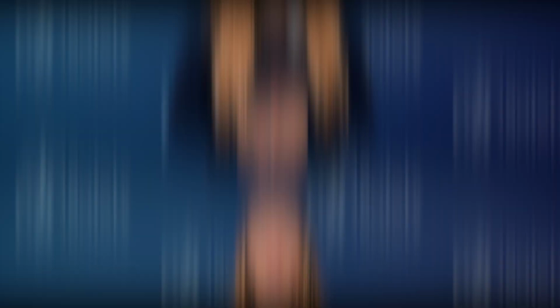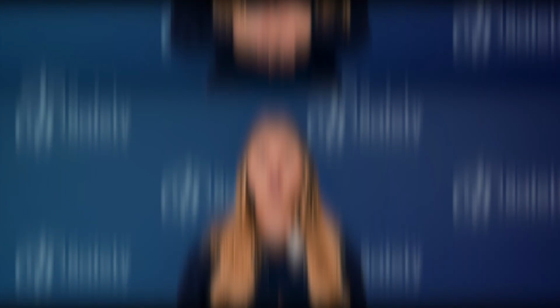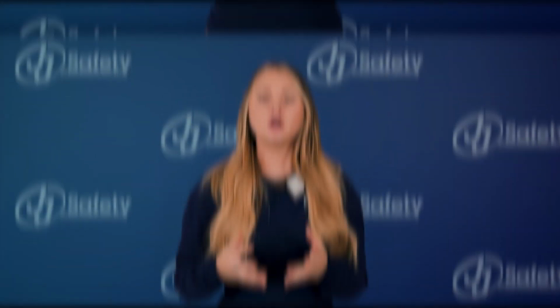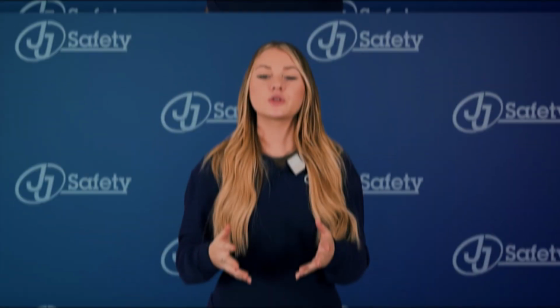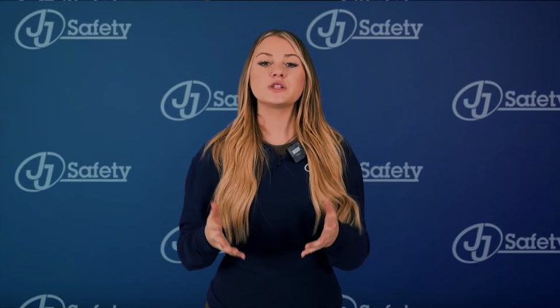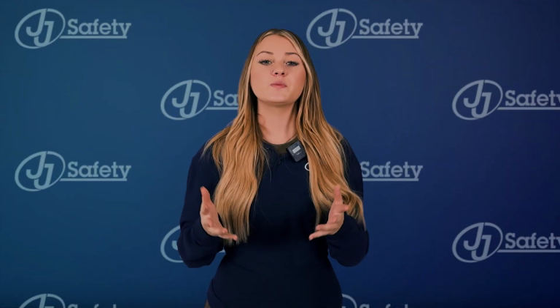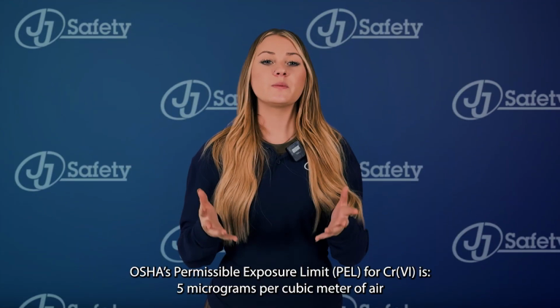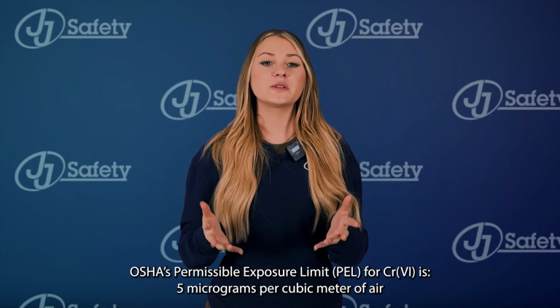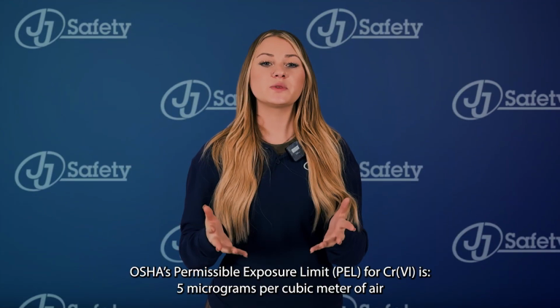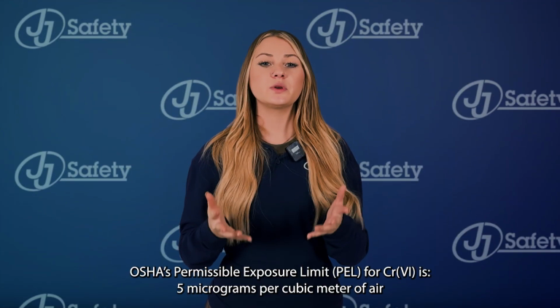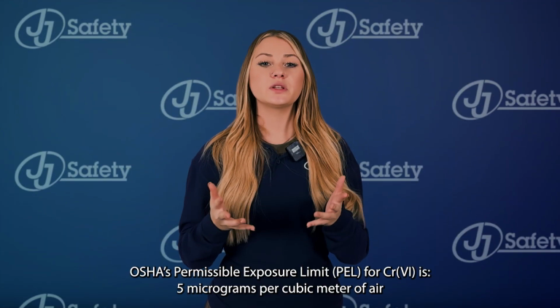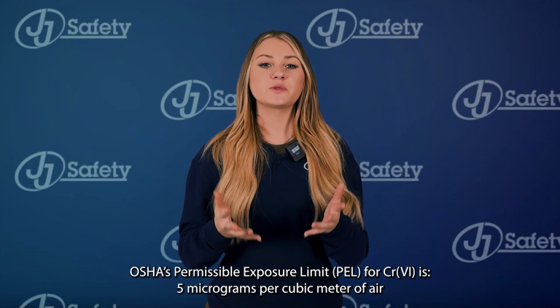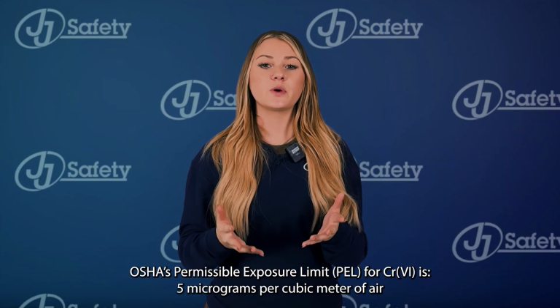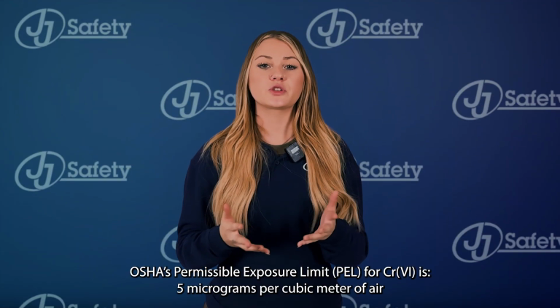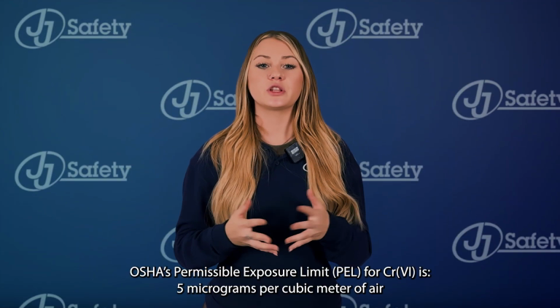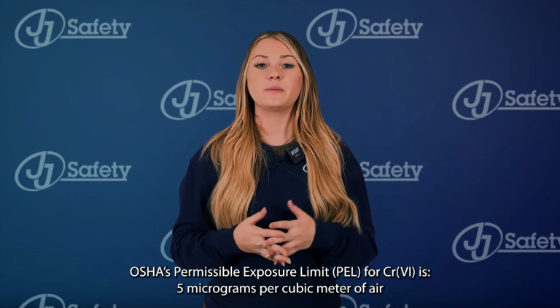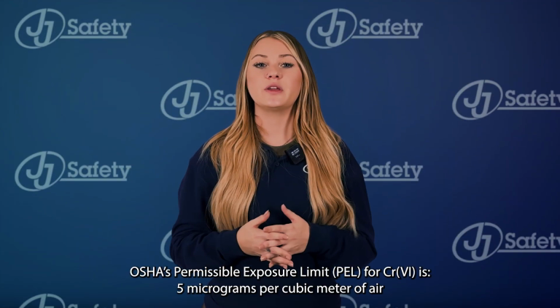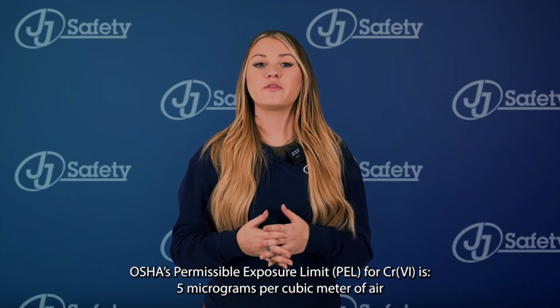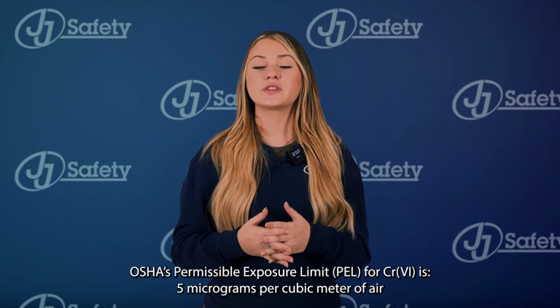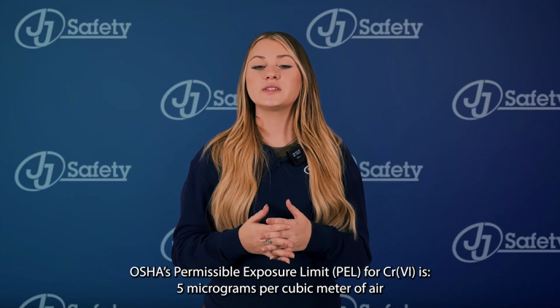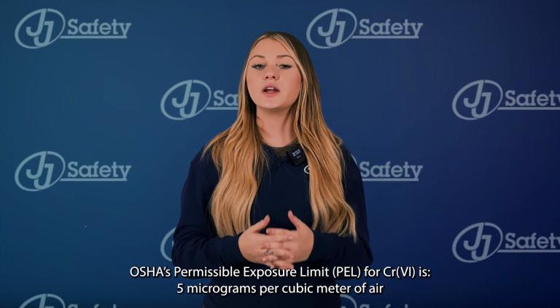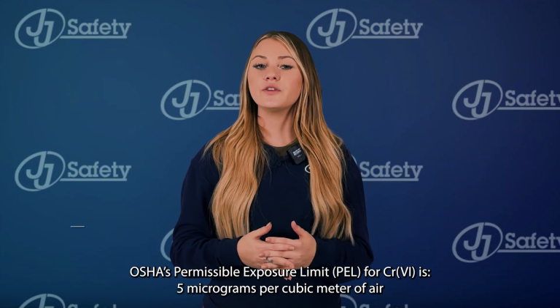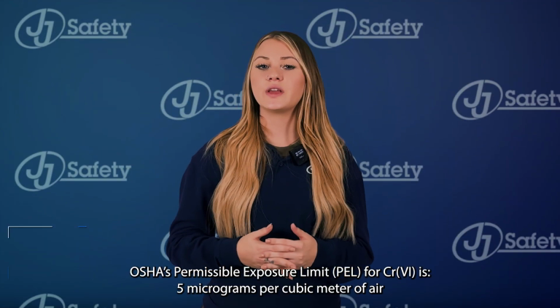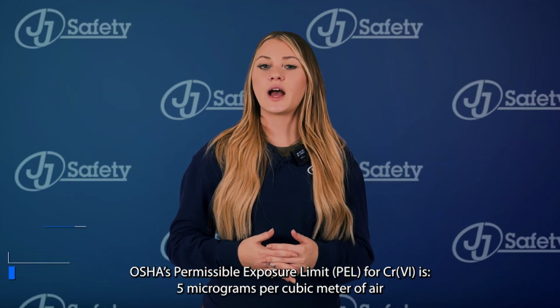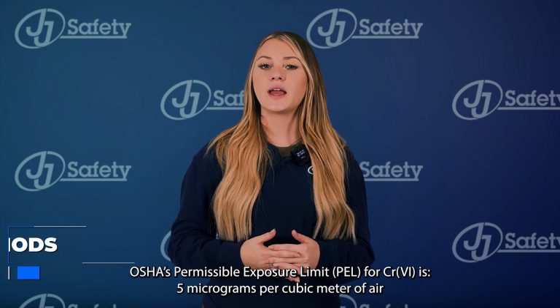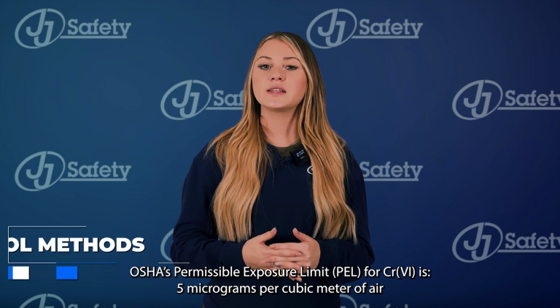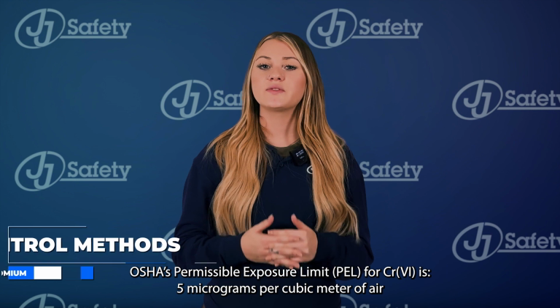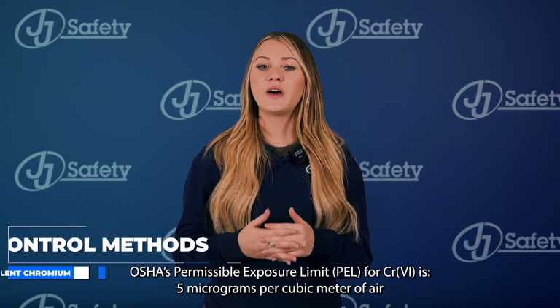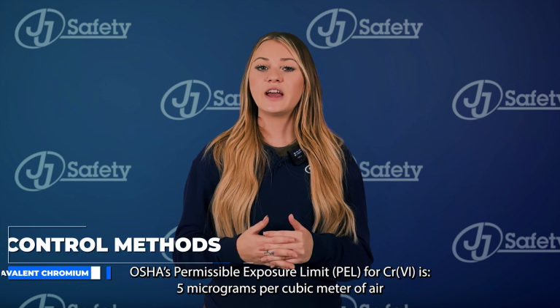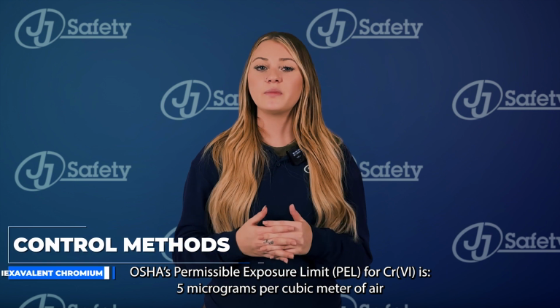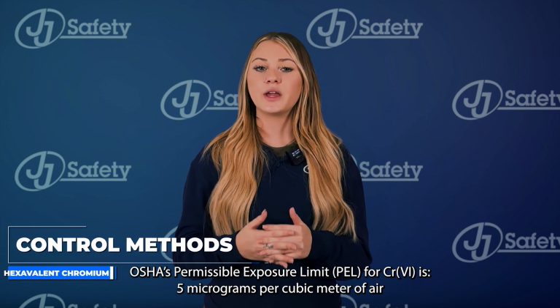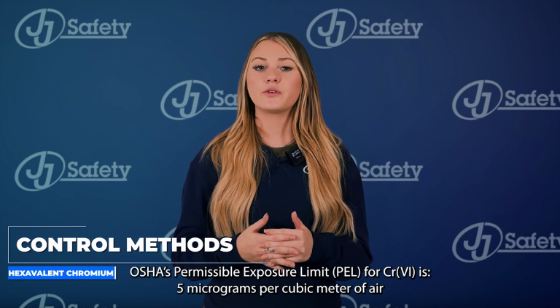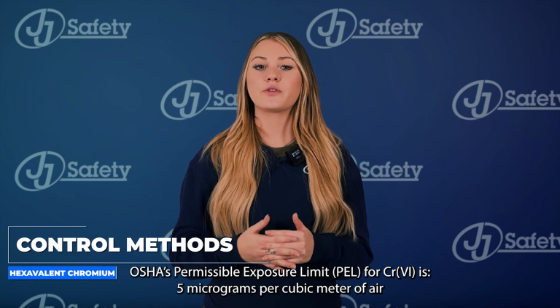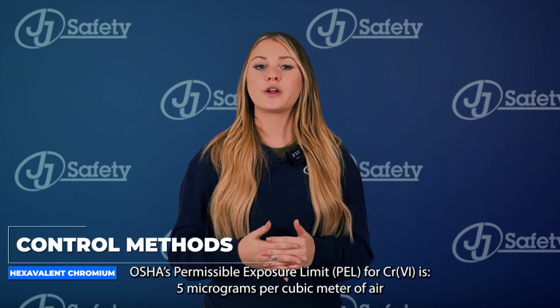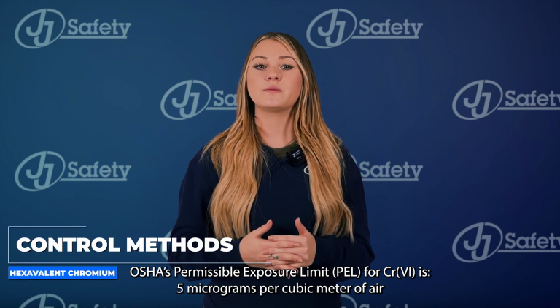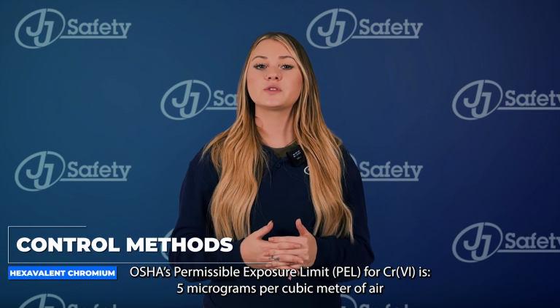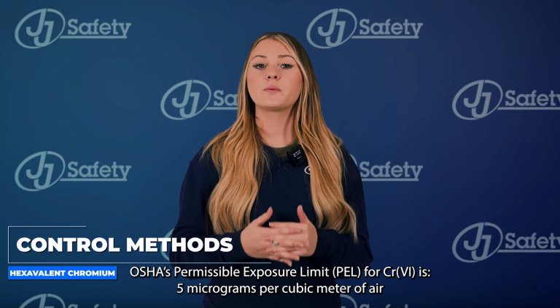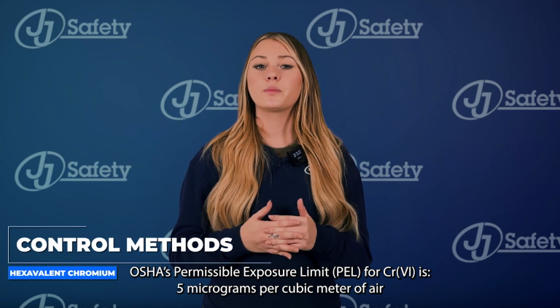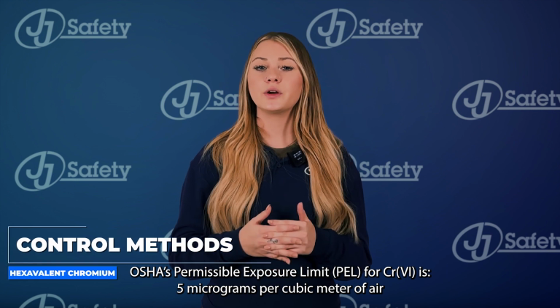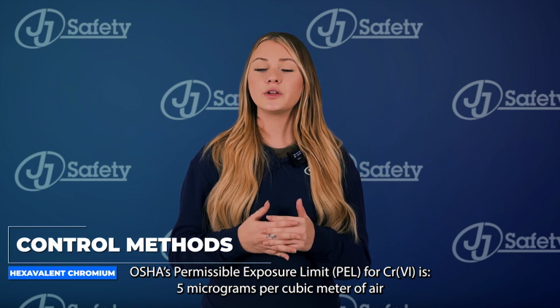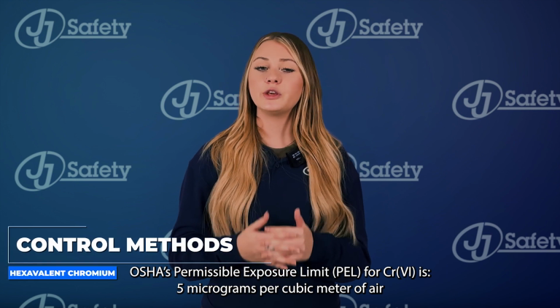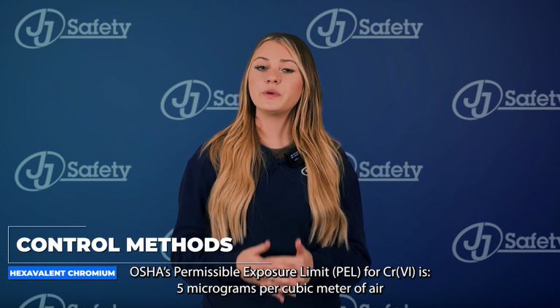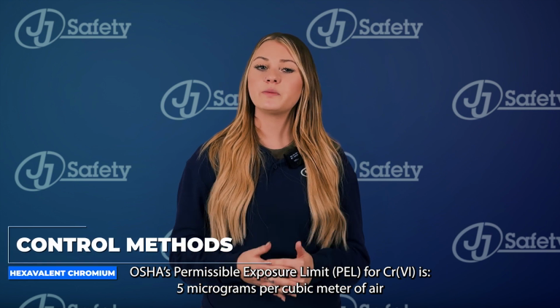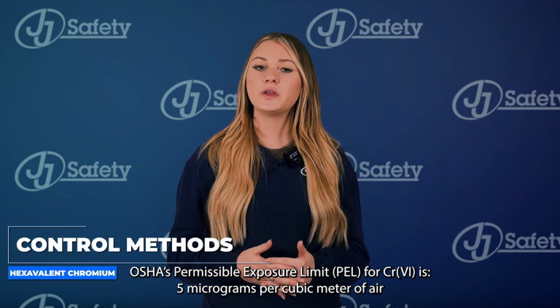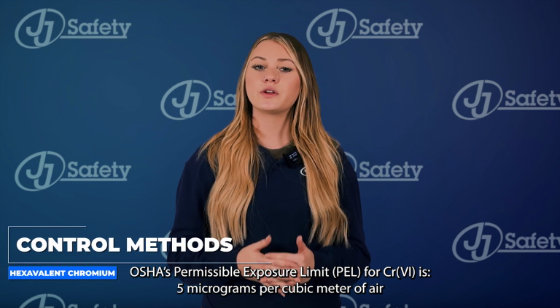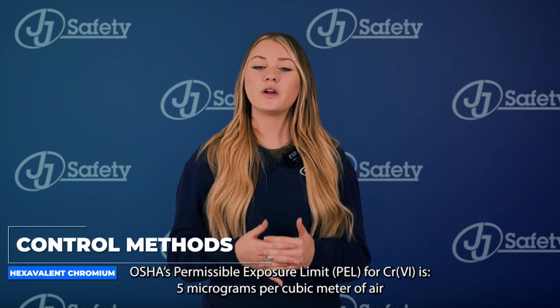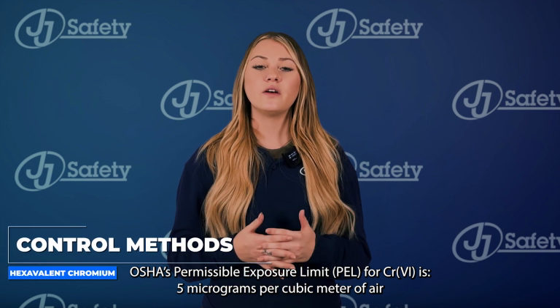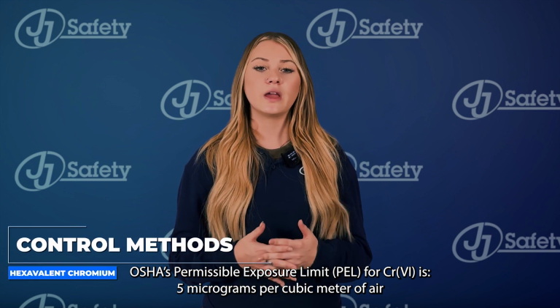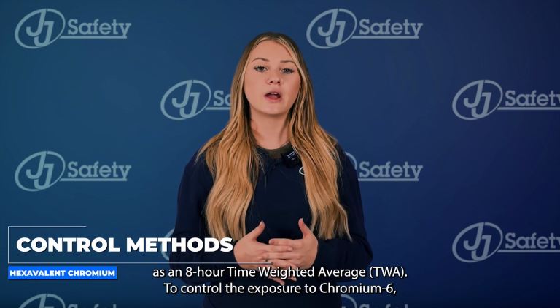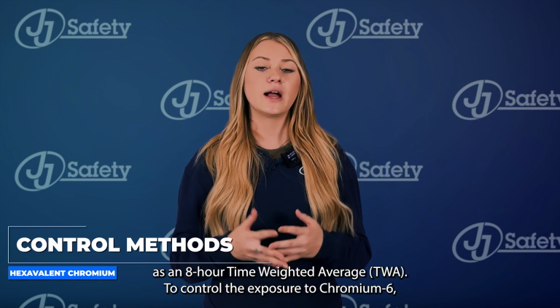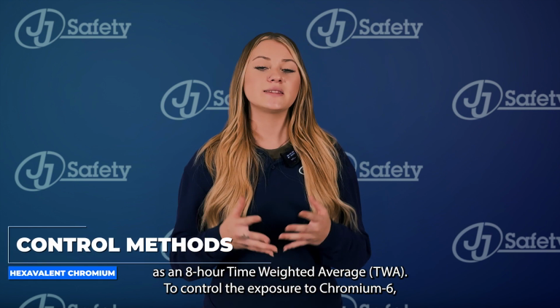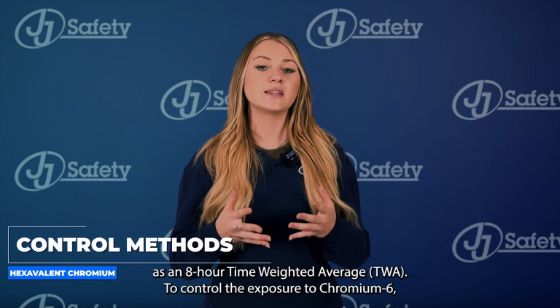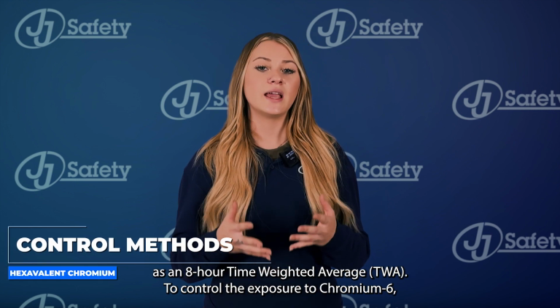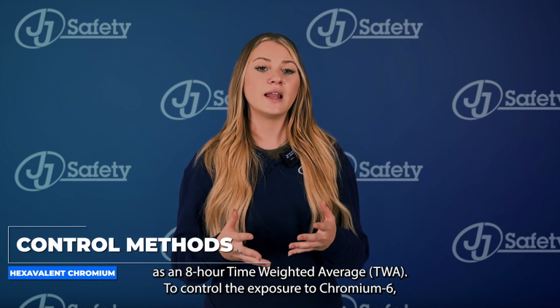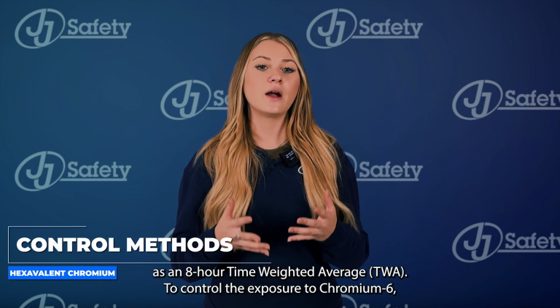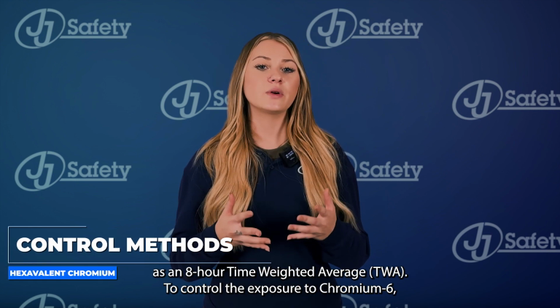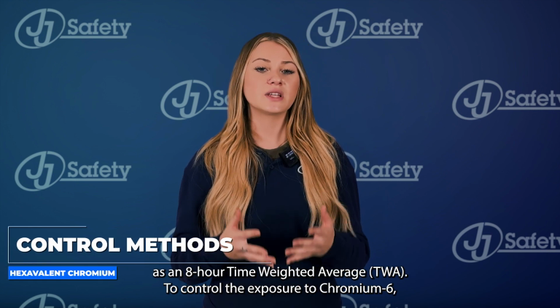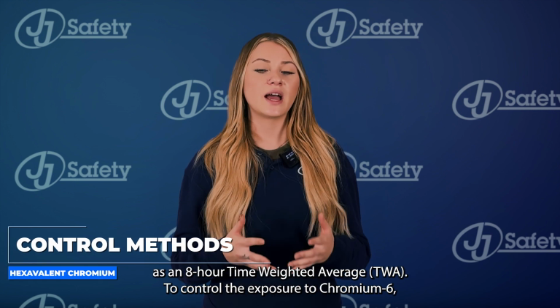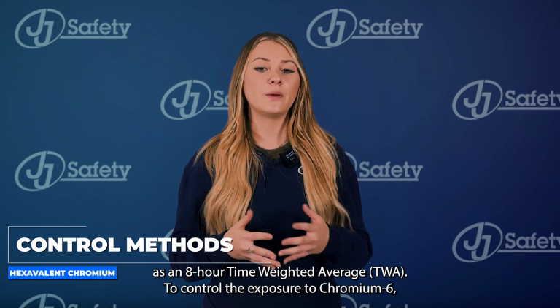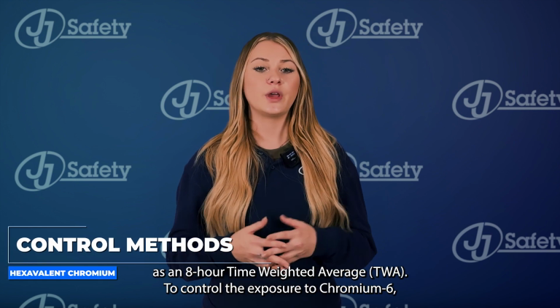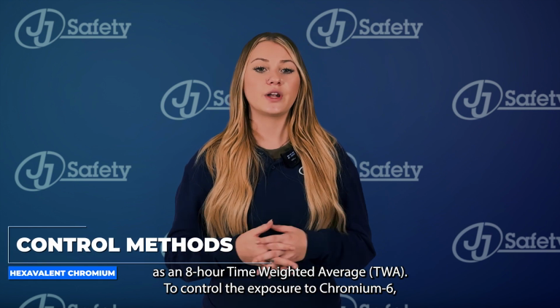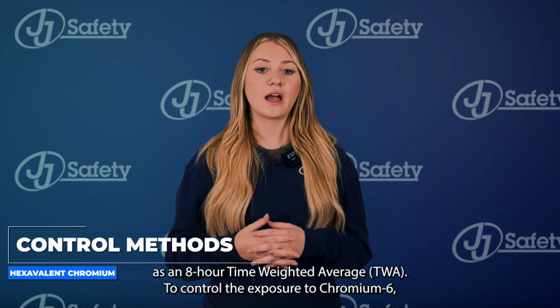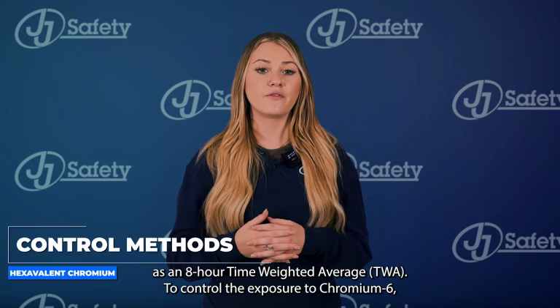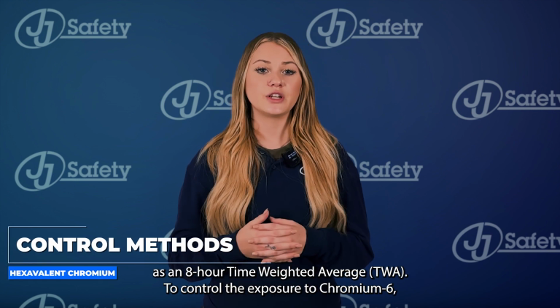OSHA's permissible exposure limit for CR VI is 5 micrograms per cubic meter of air as an 8-hour time-weighted average.